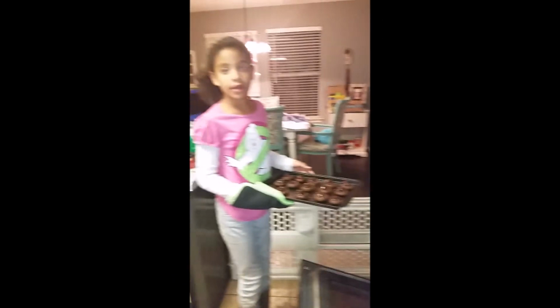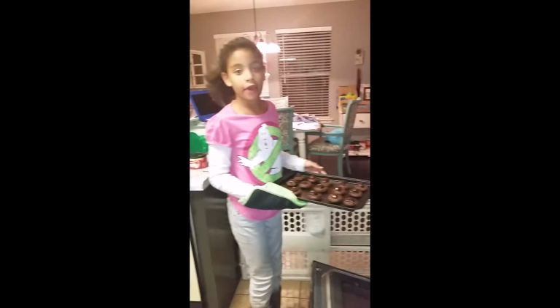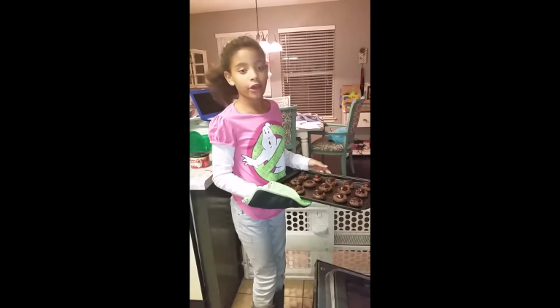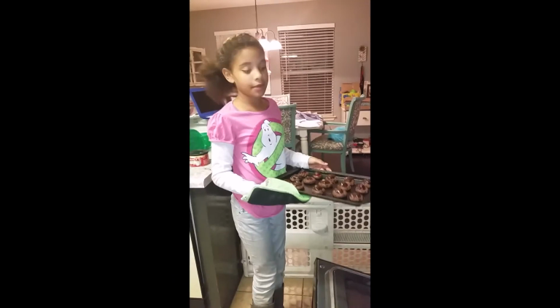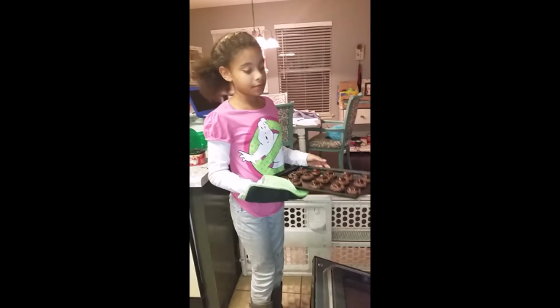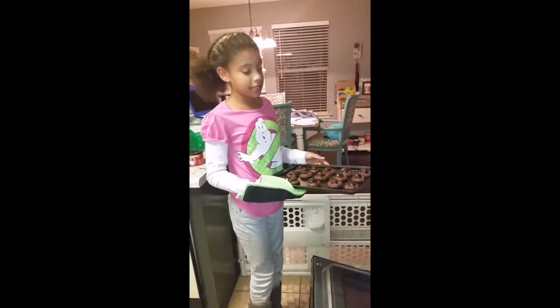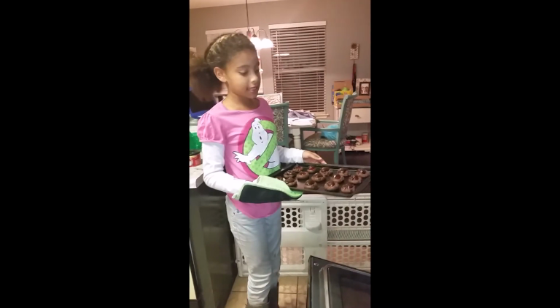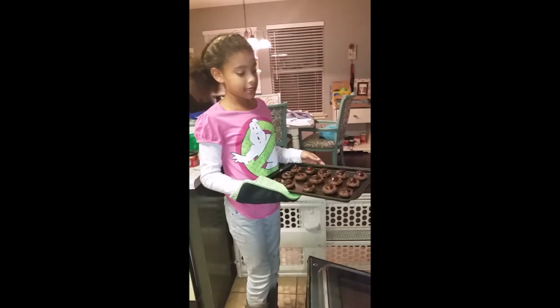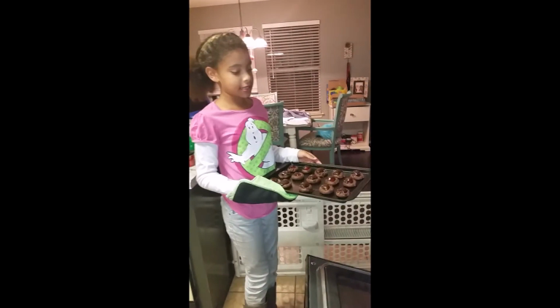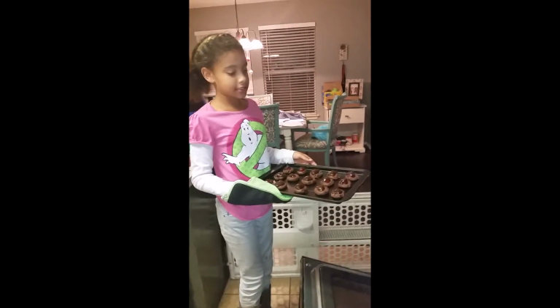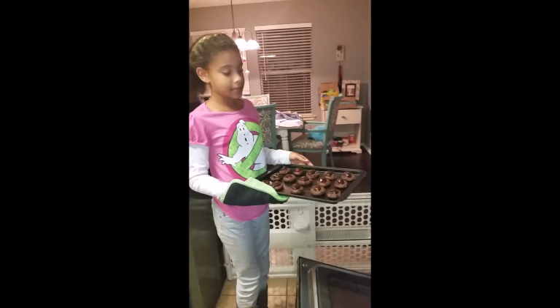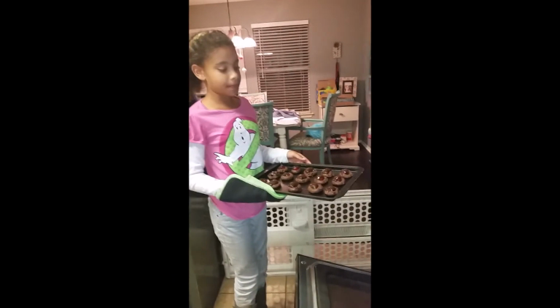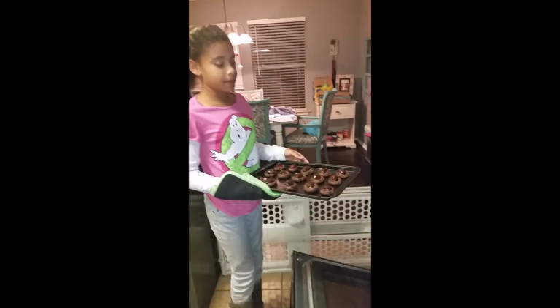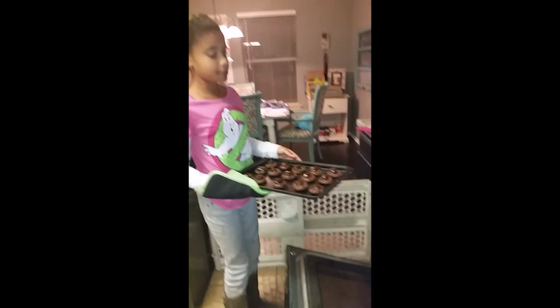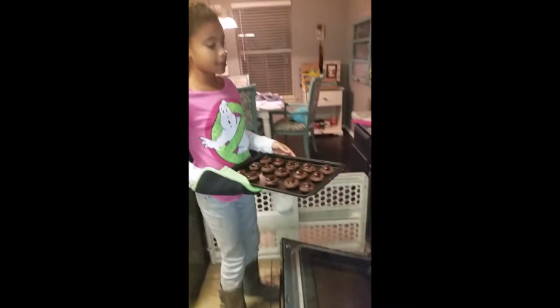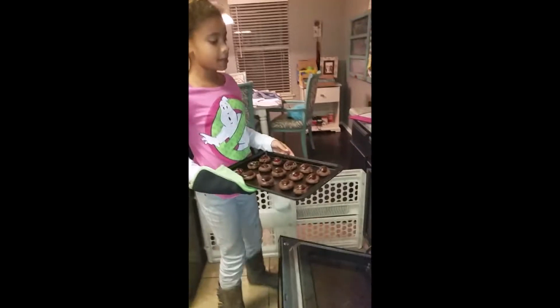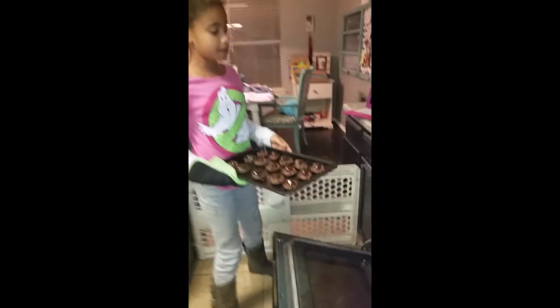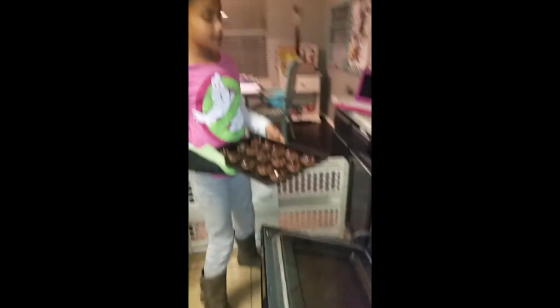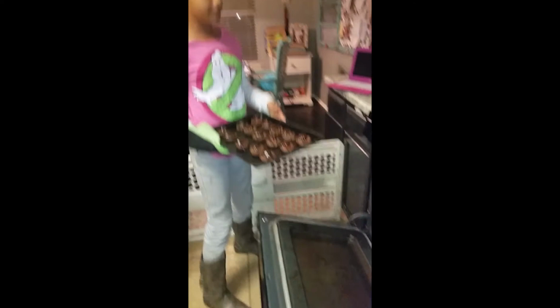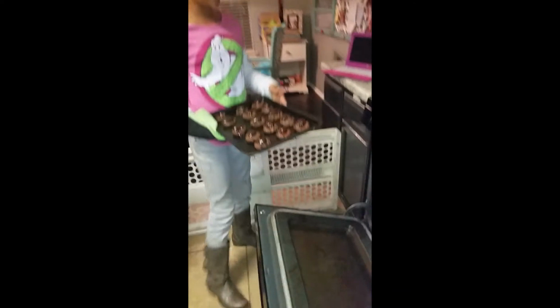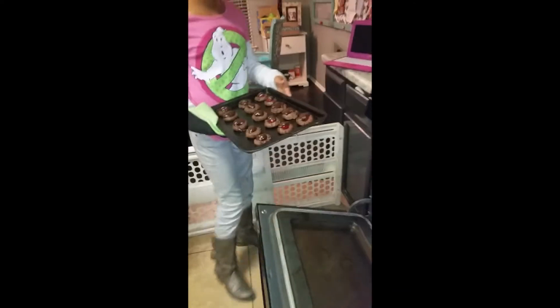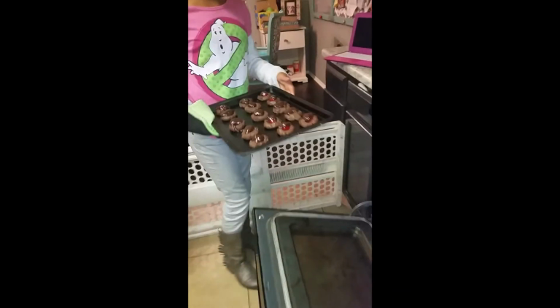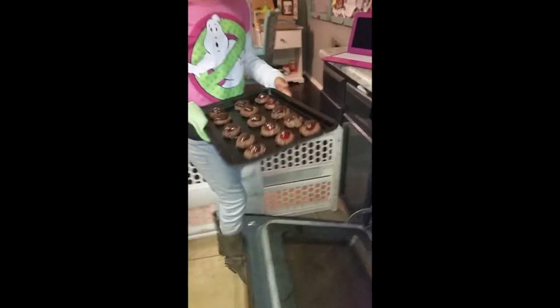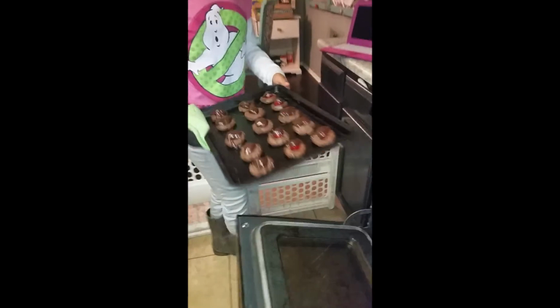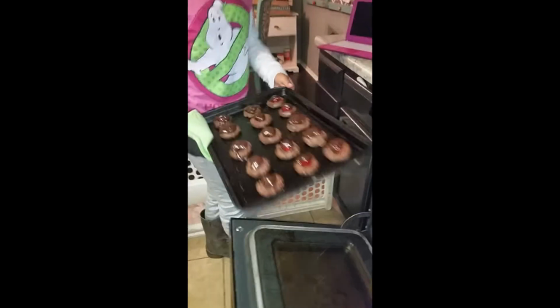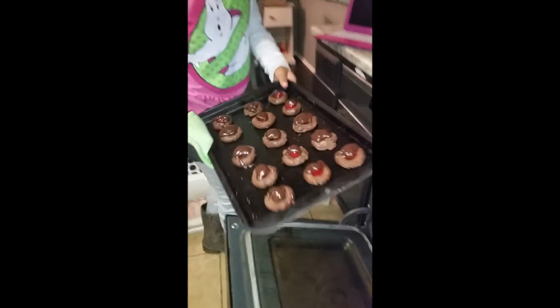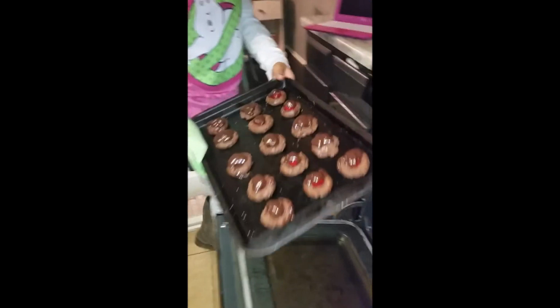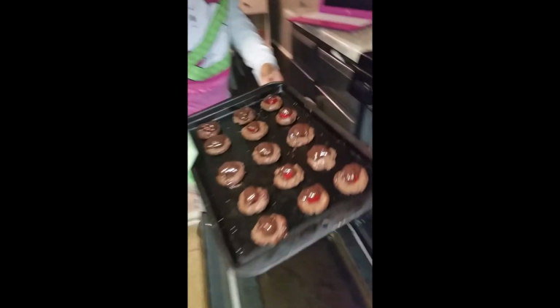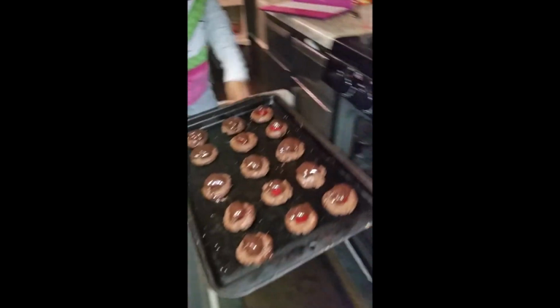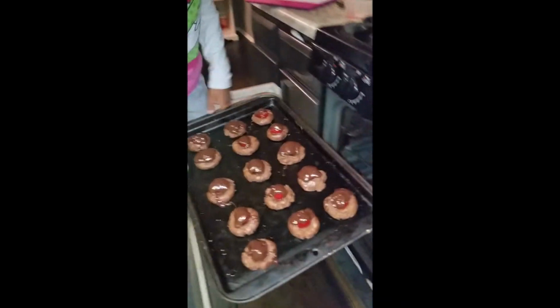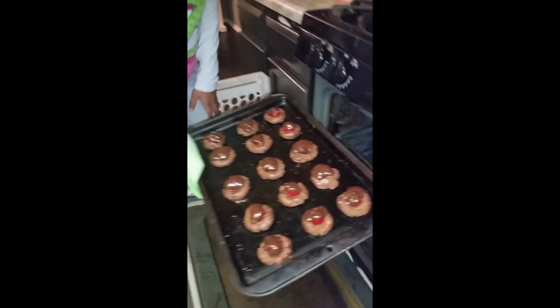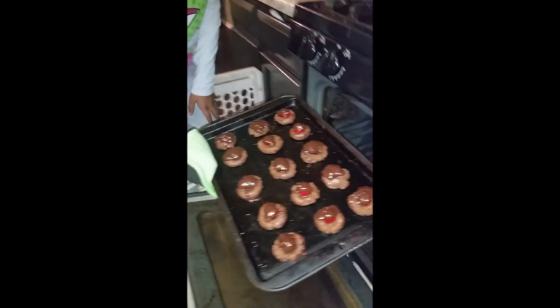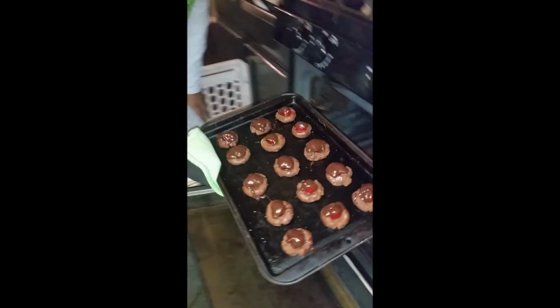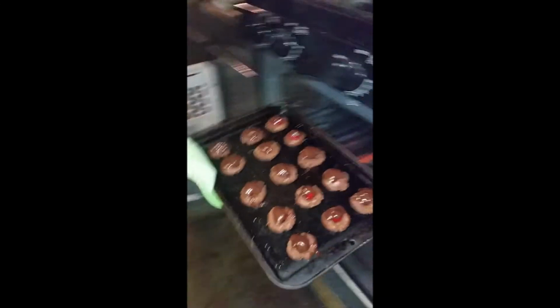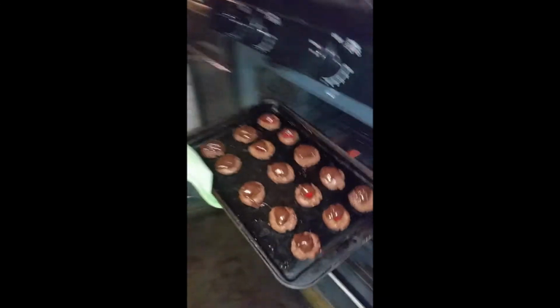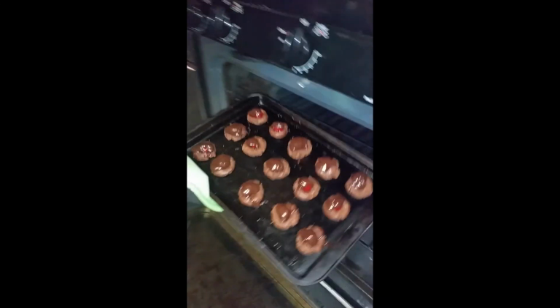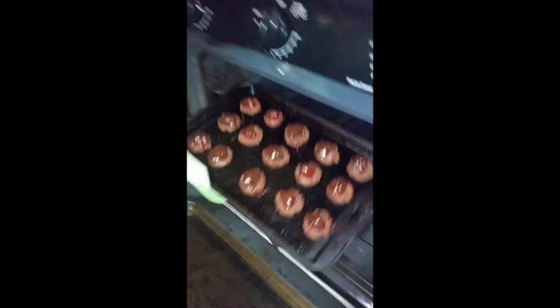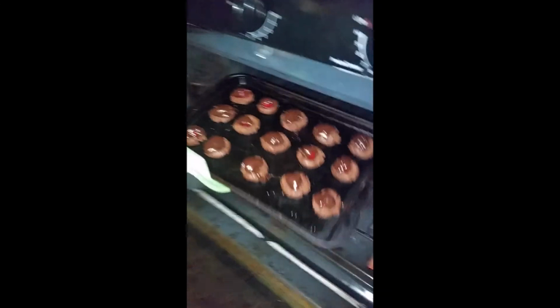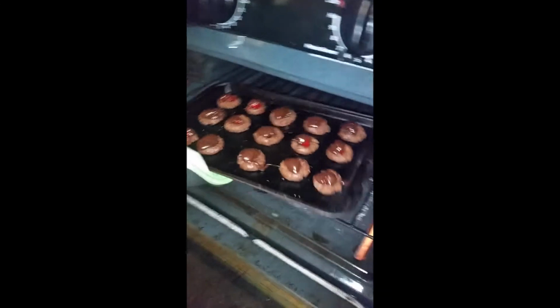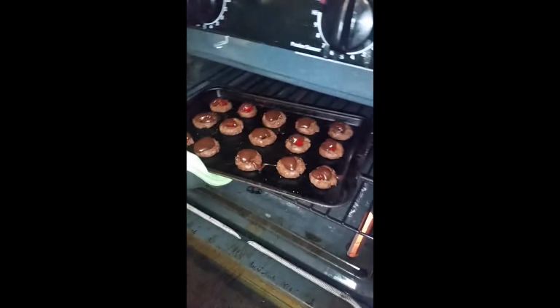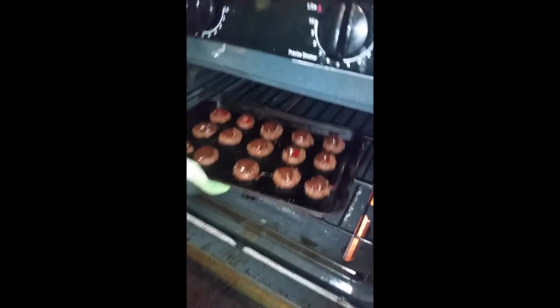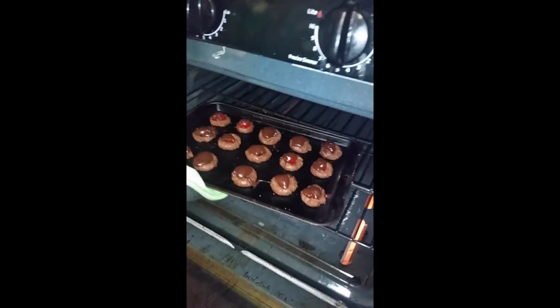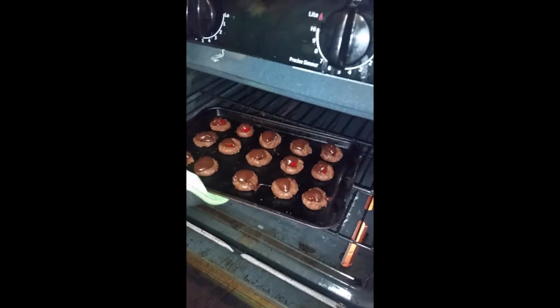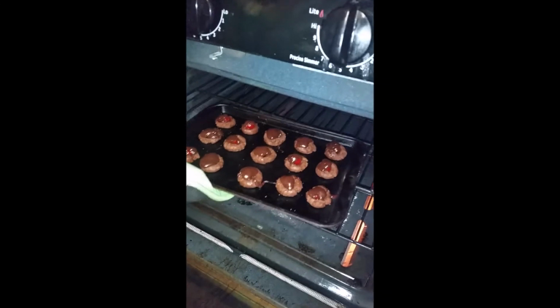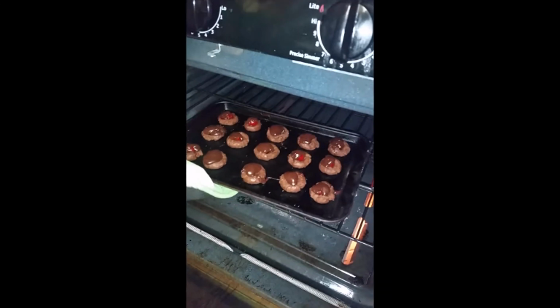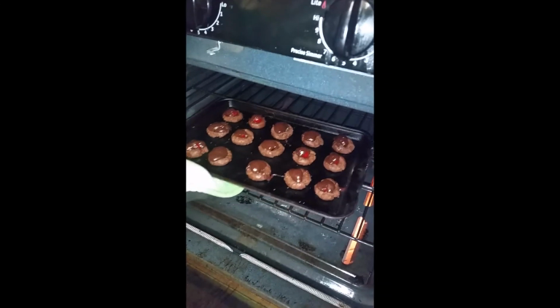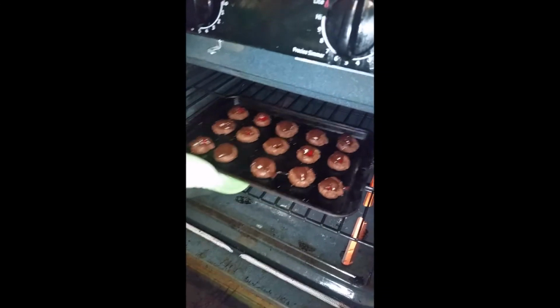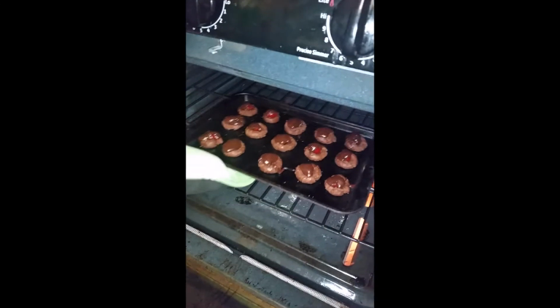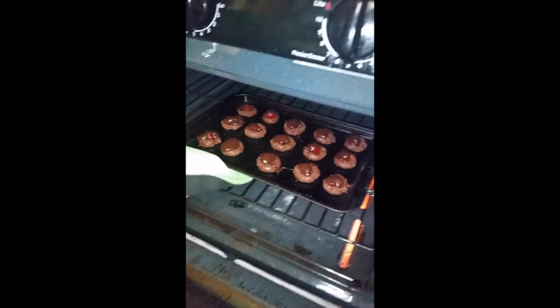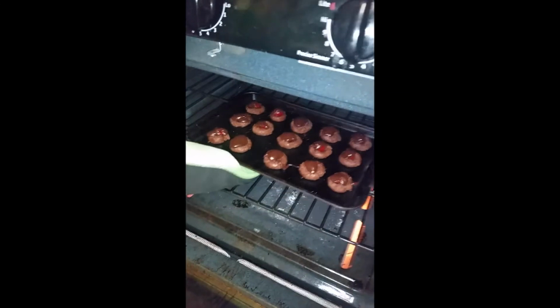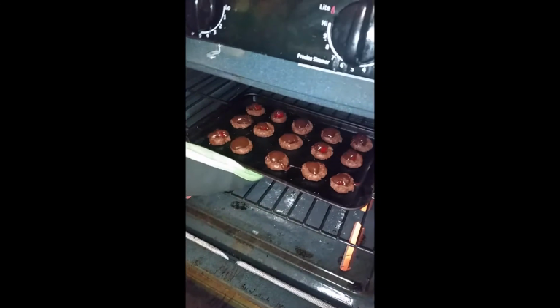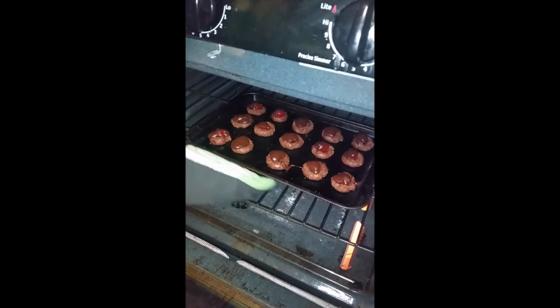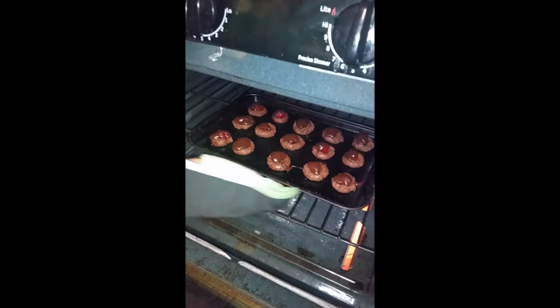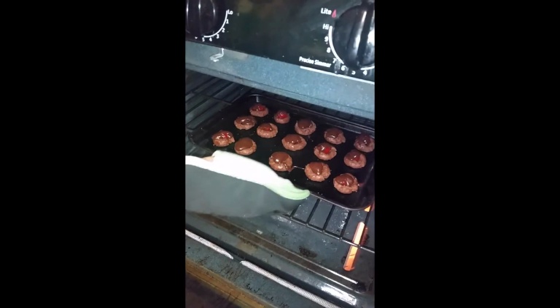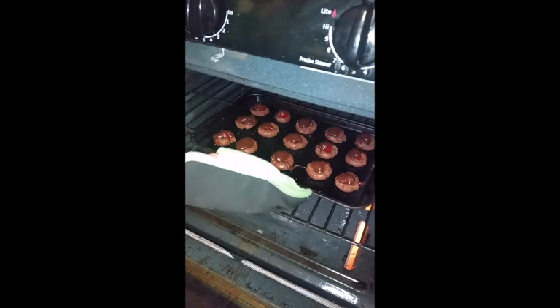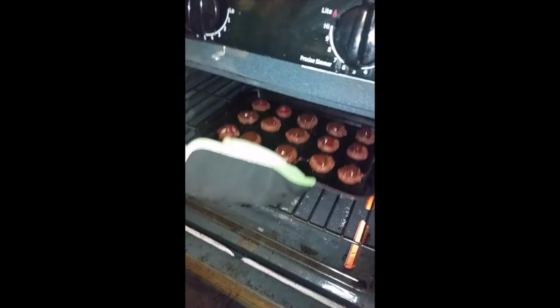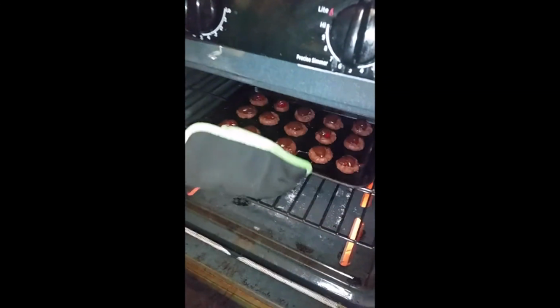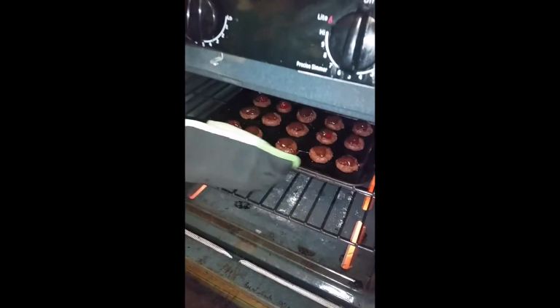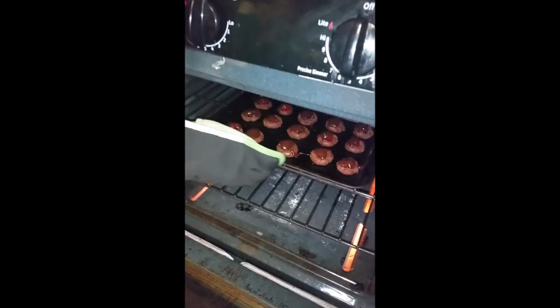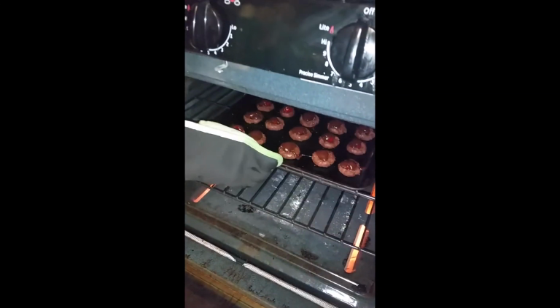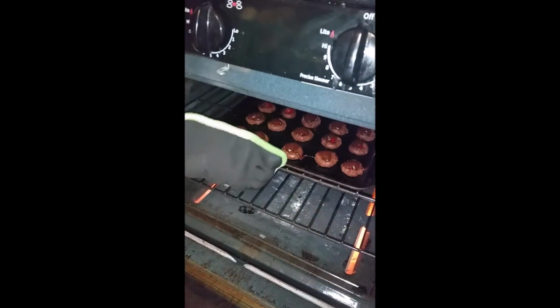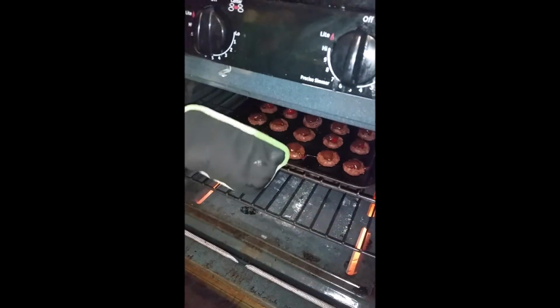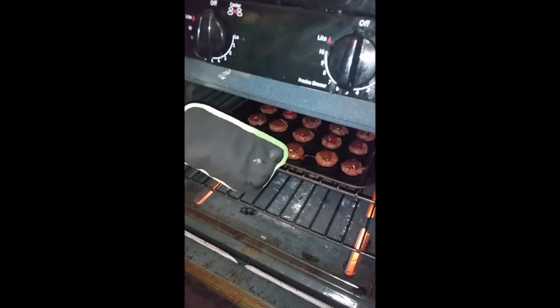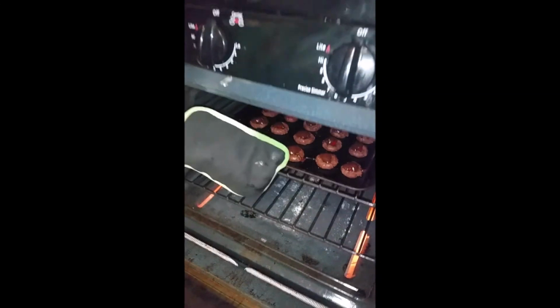Now I am taking this and putting it in the oven on the top rack so that we have another one ready for our next batch.